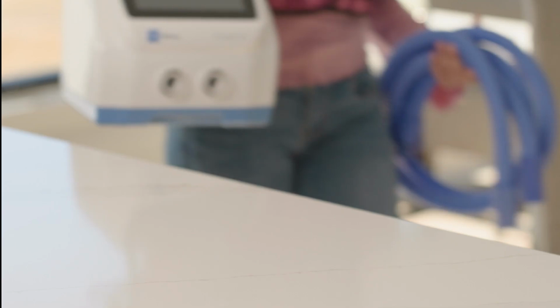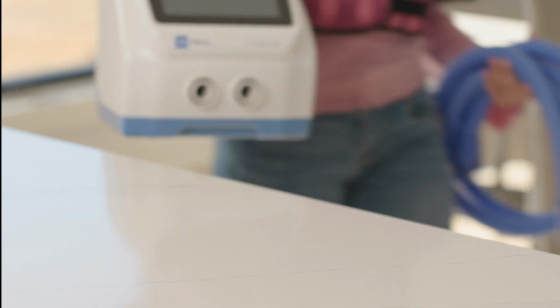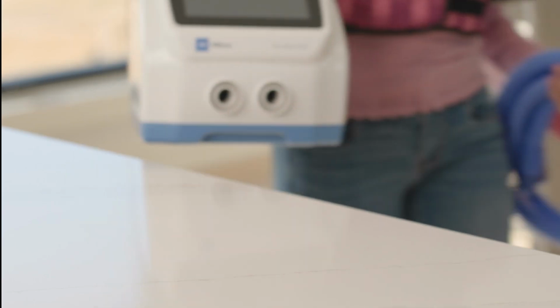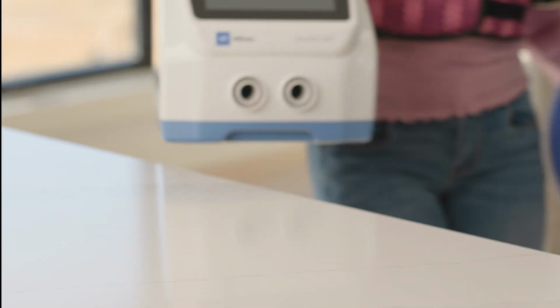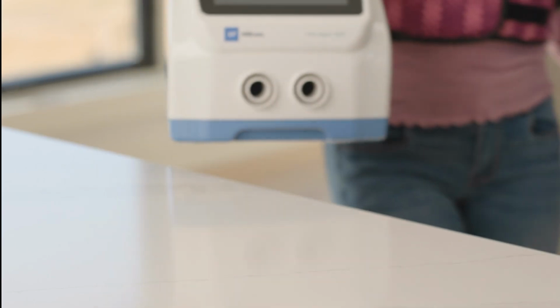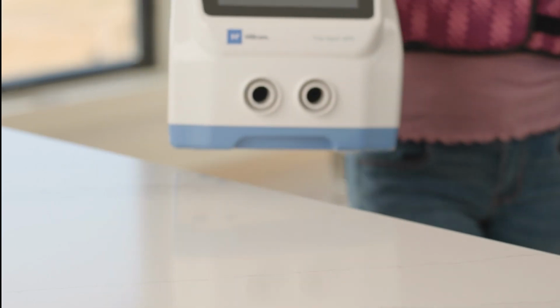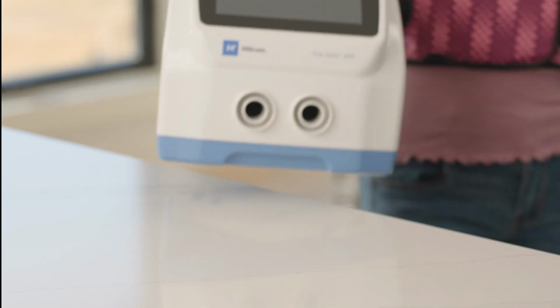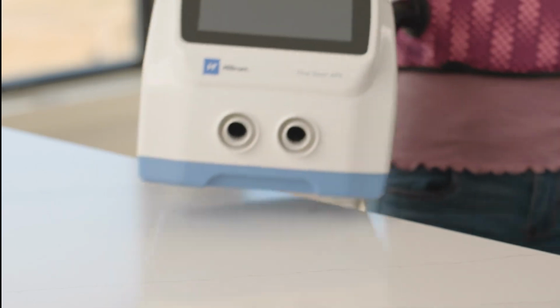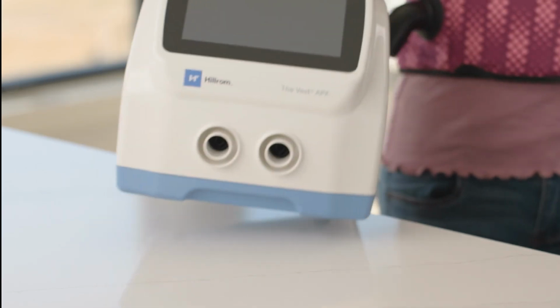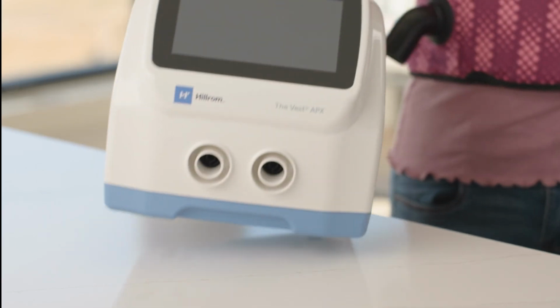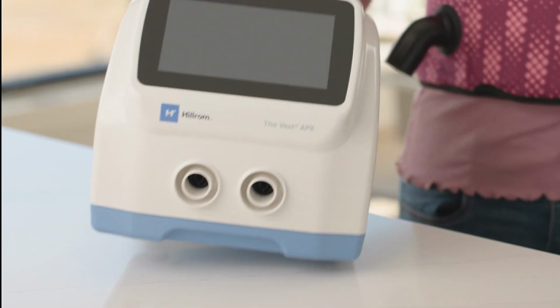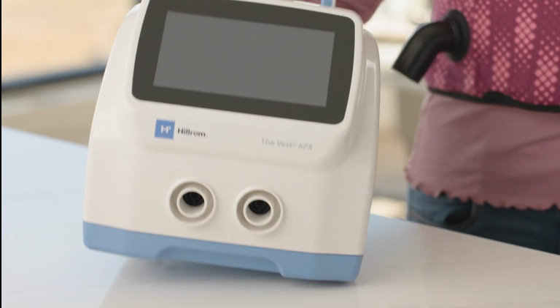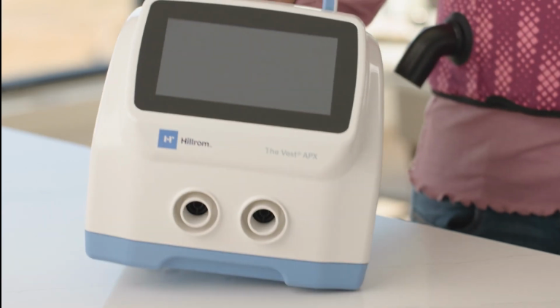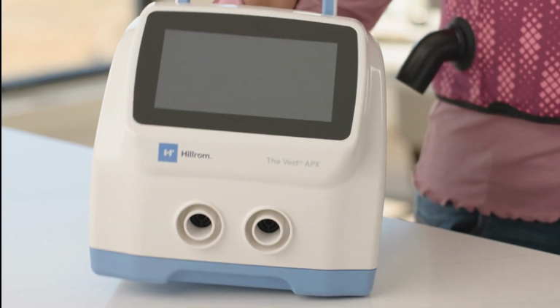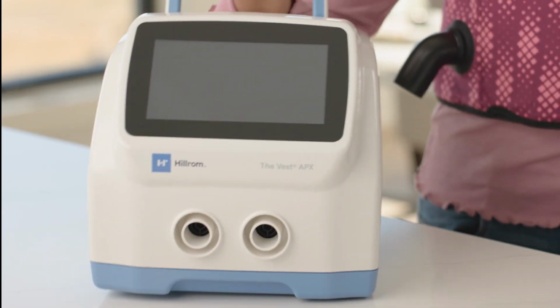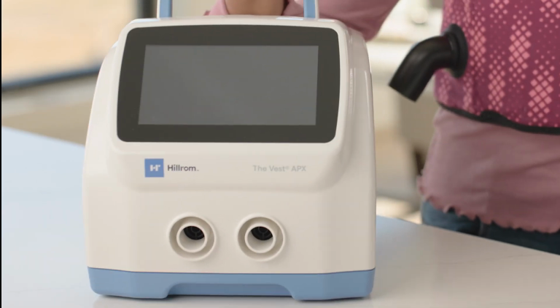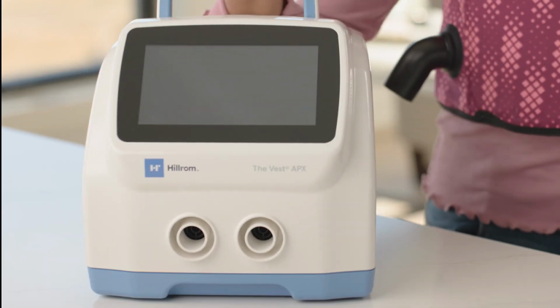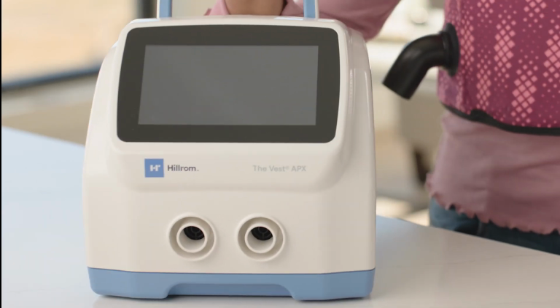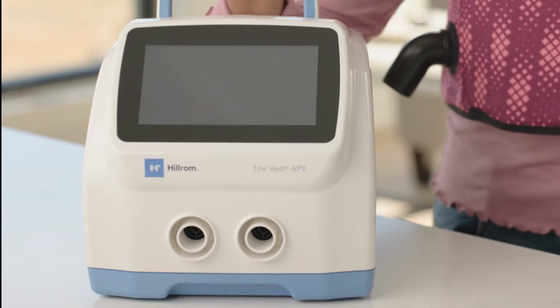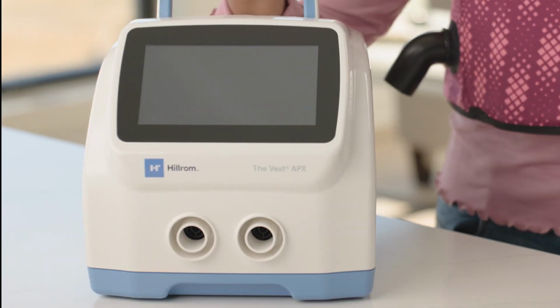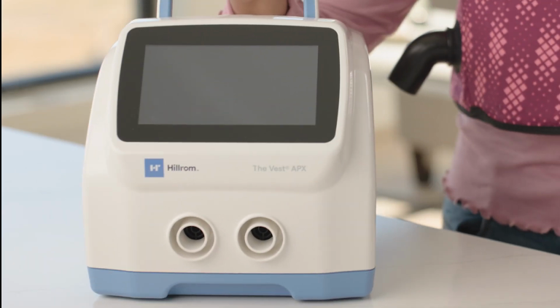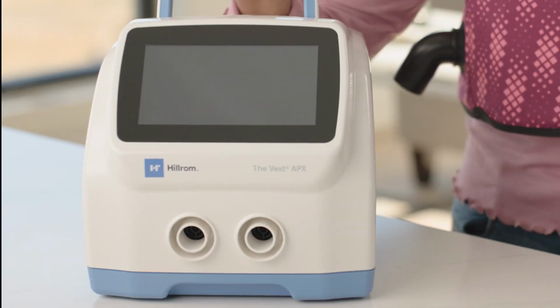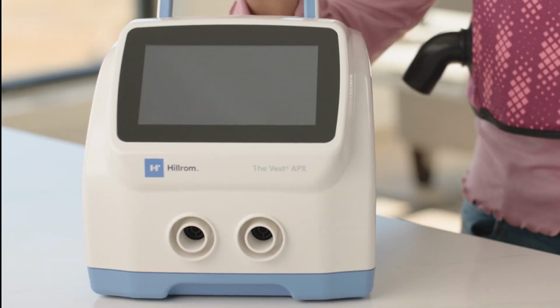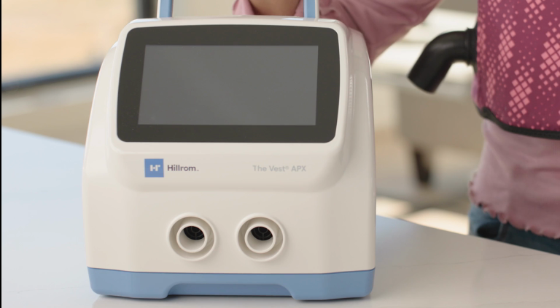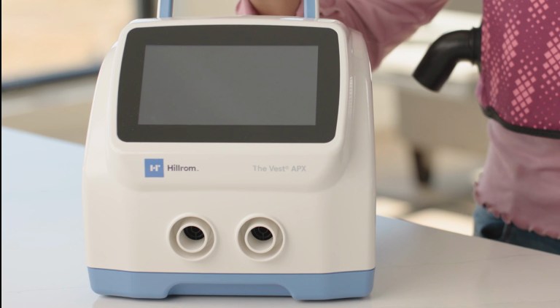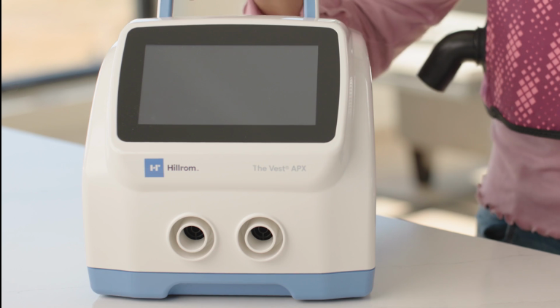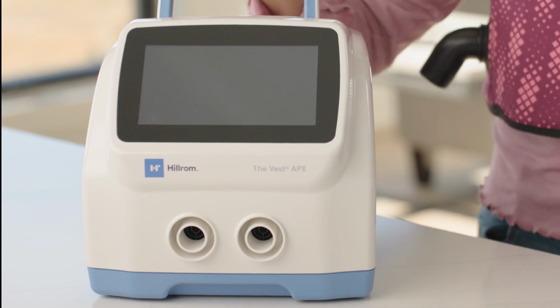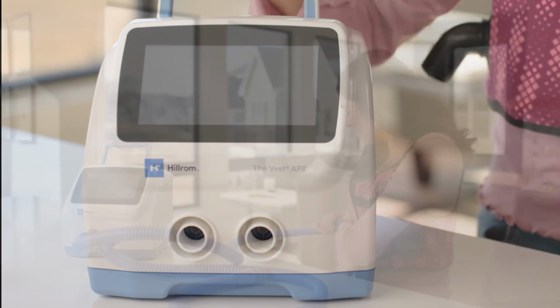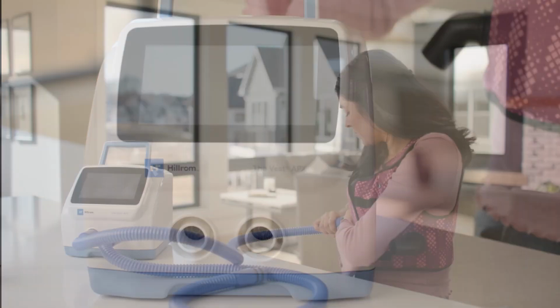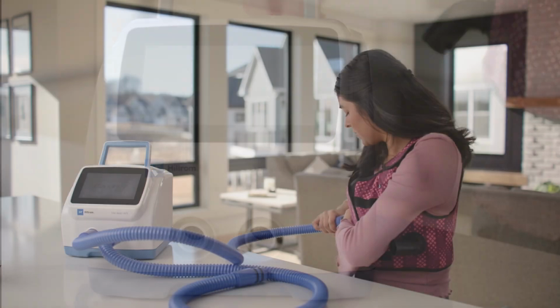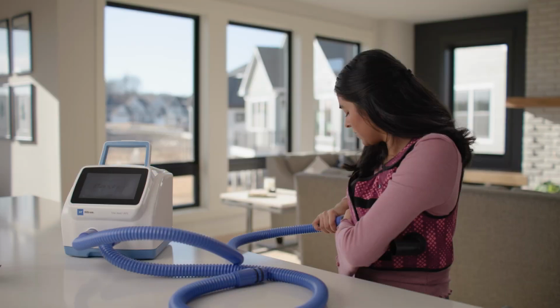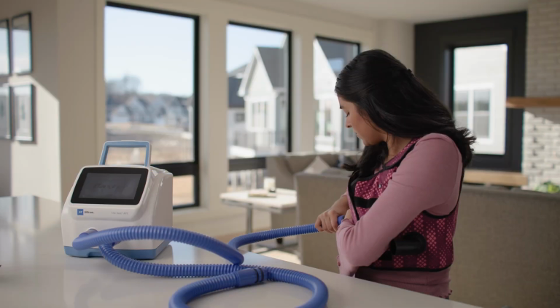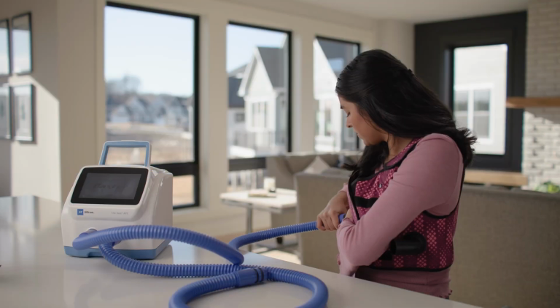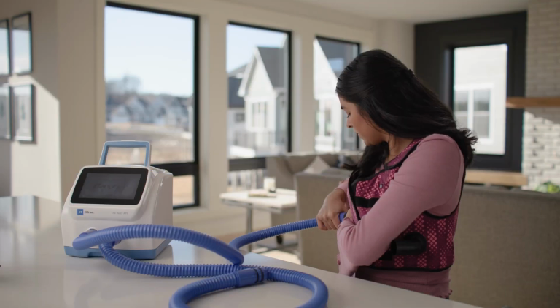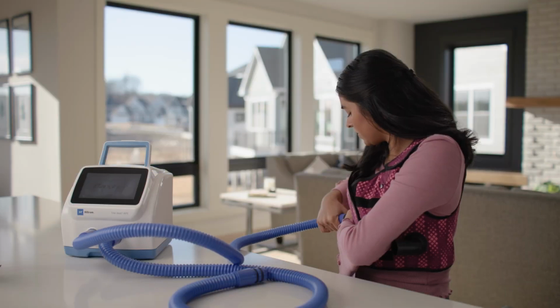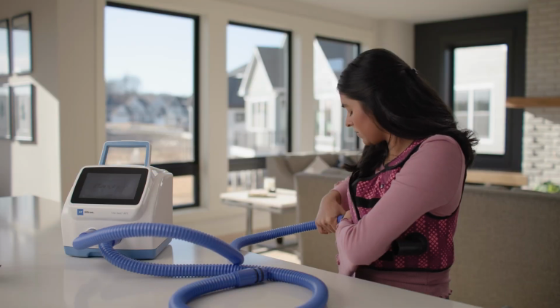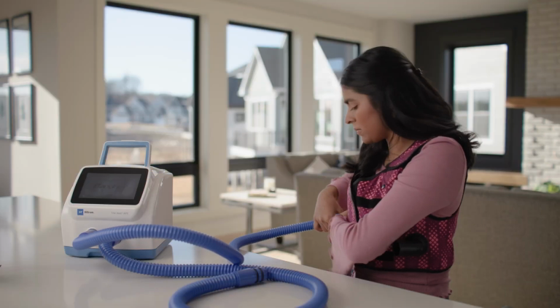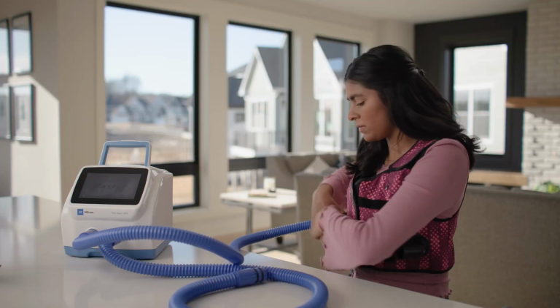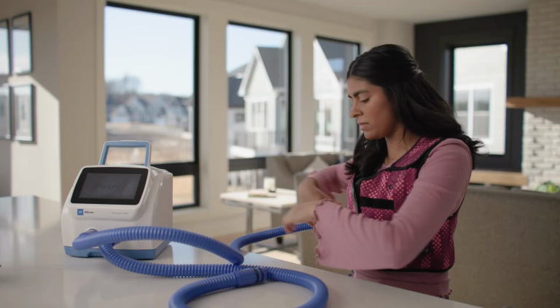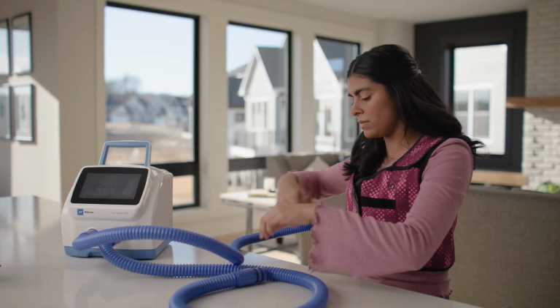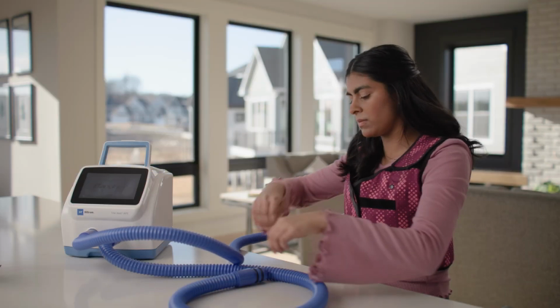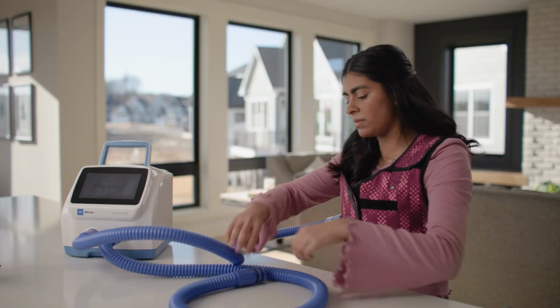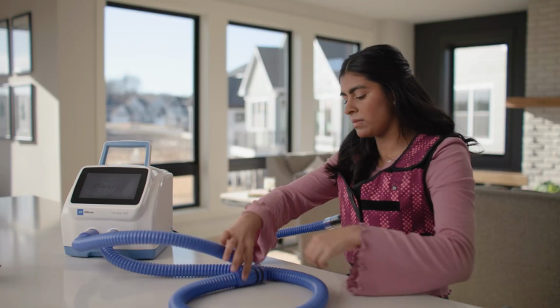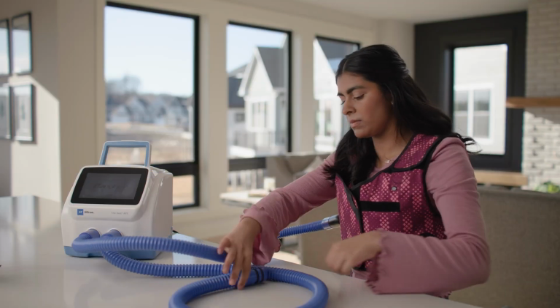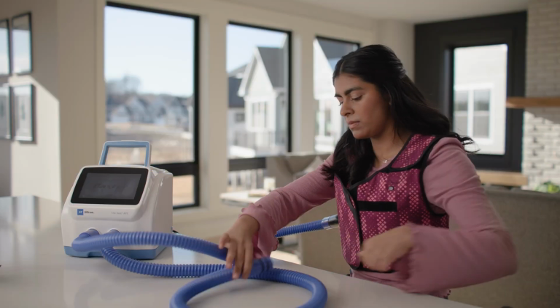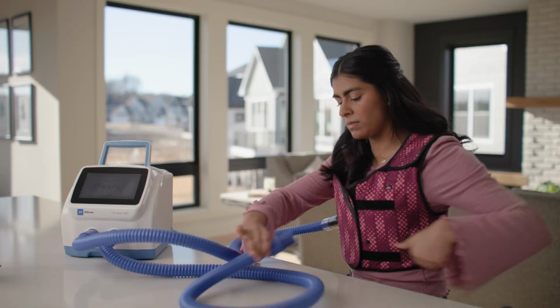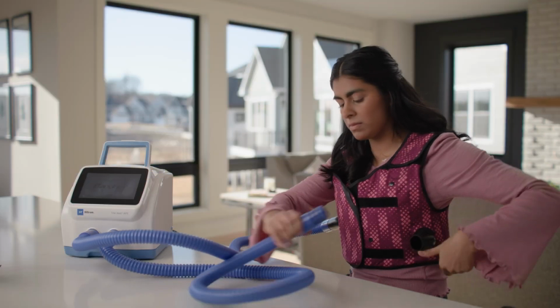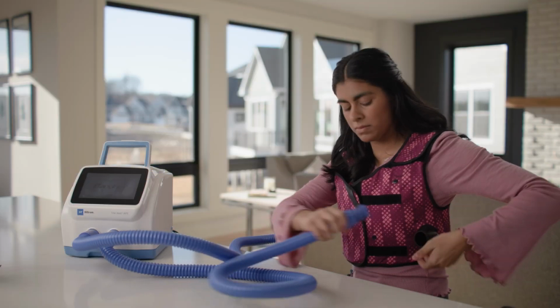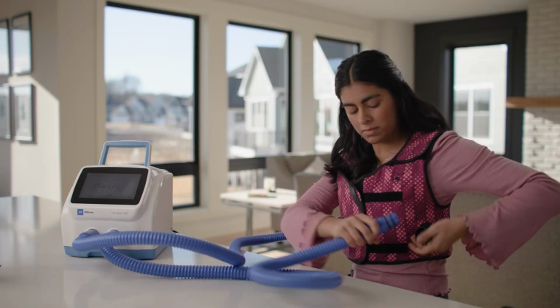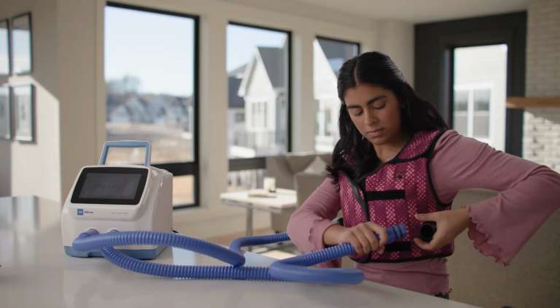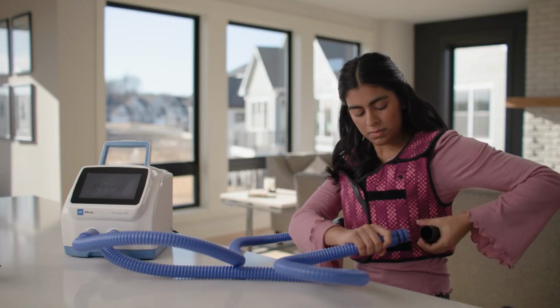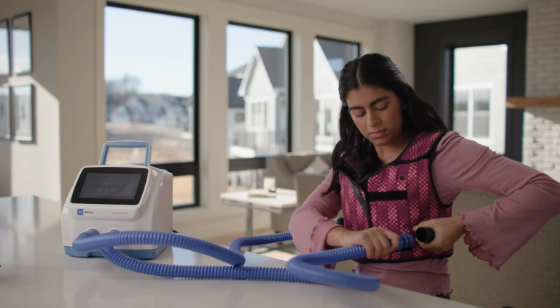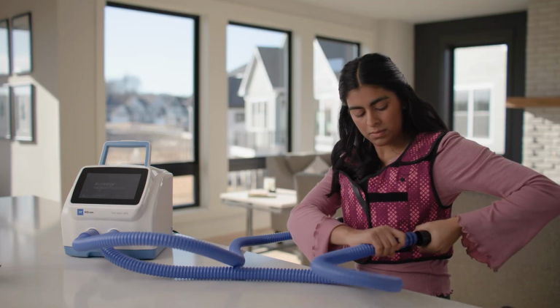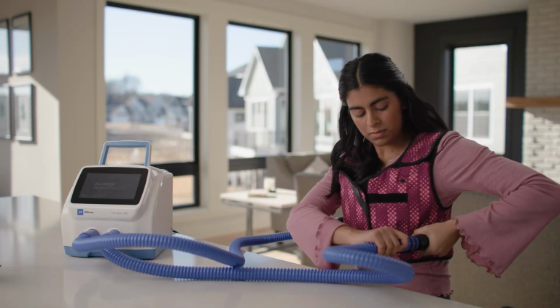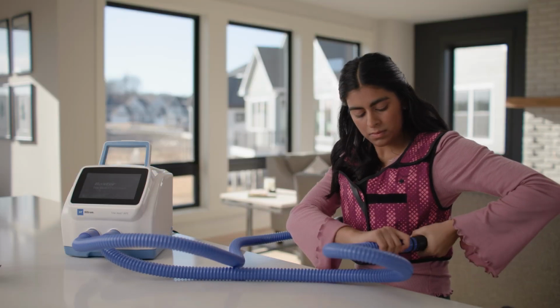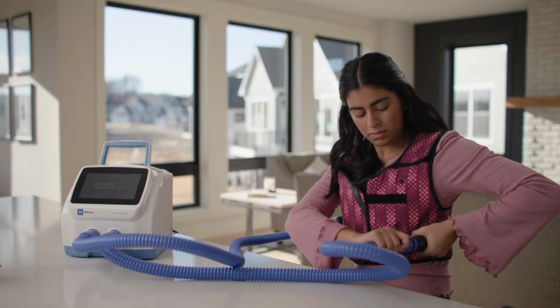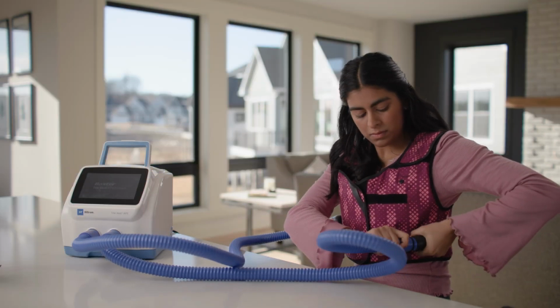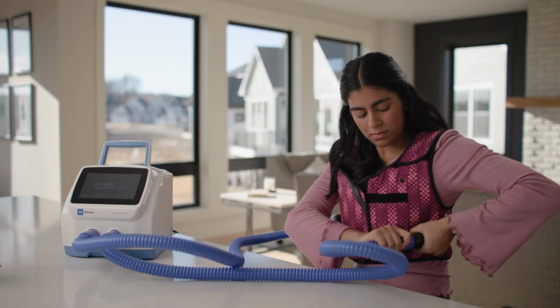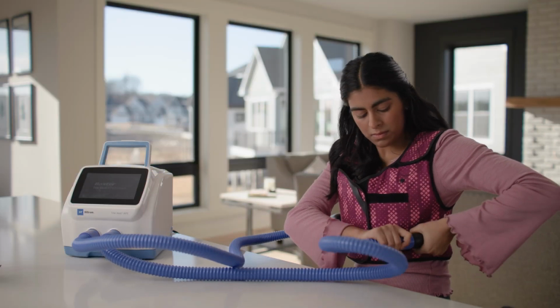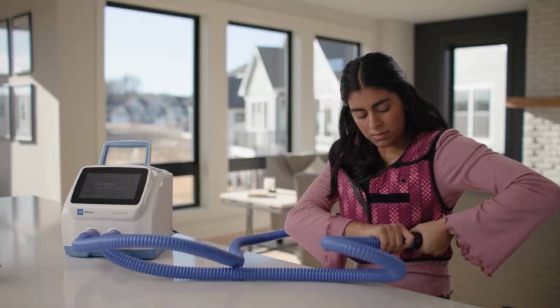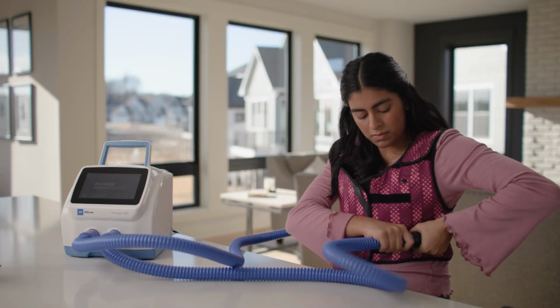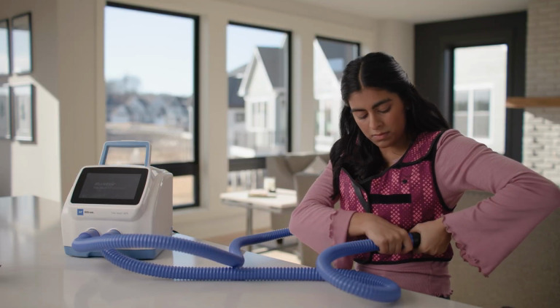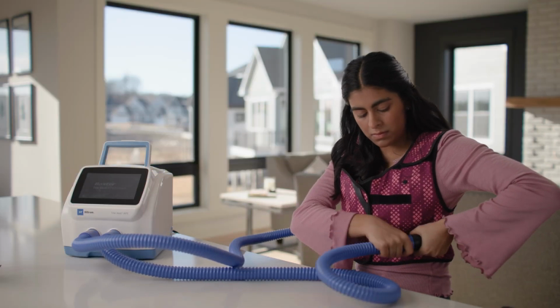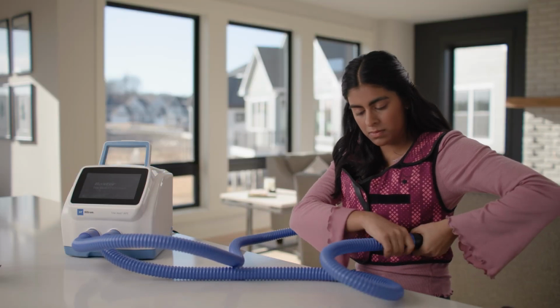The Vest APX system is made up of a control unit, a wearable vest garment, and two air hoses connecting them.